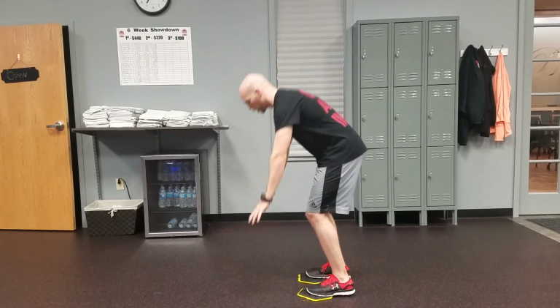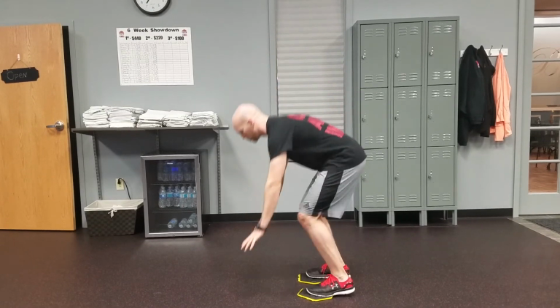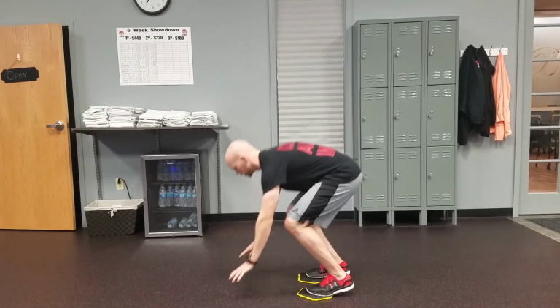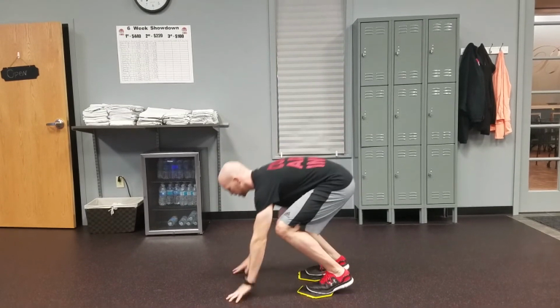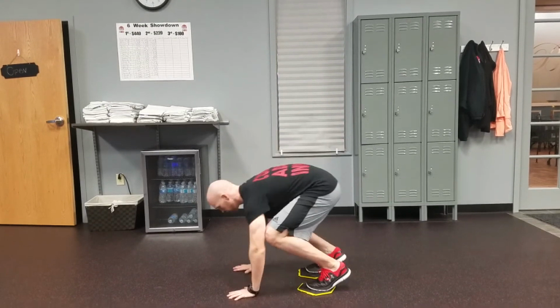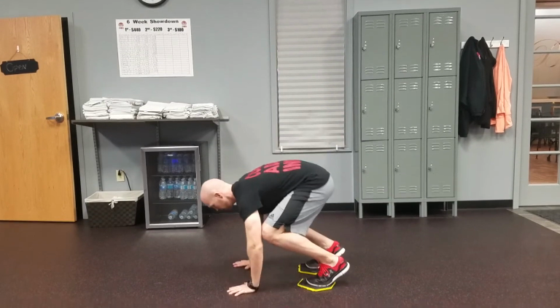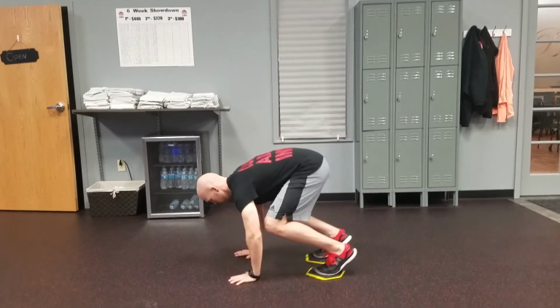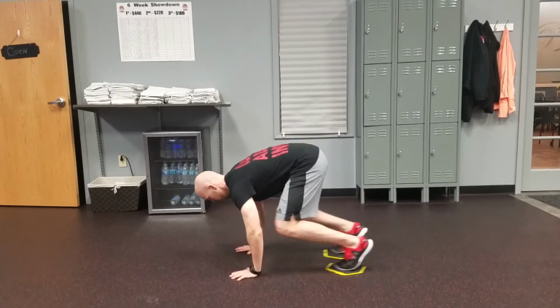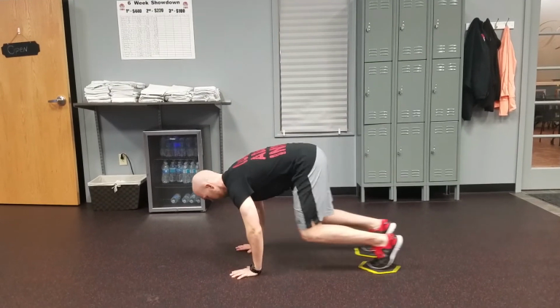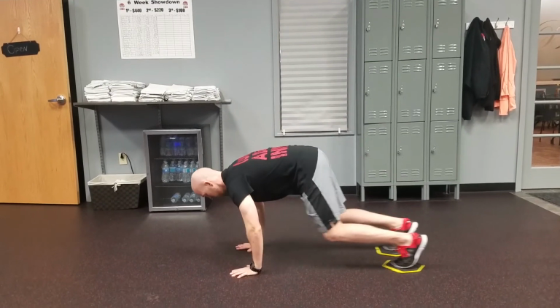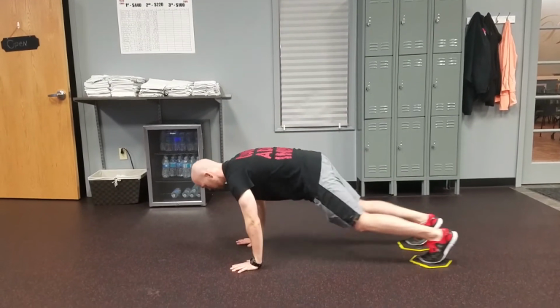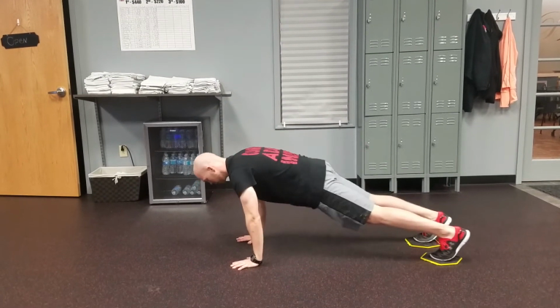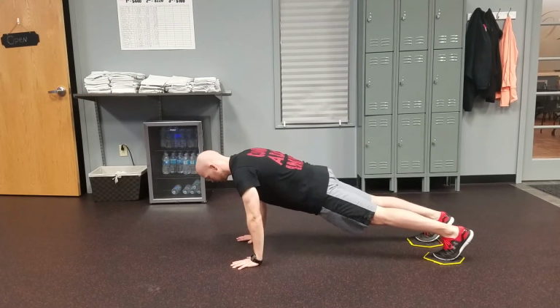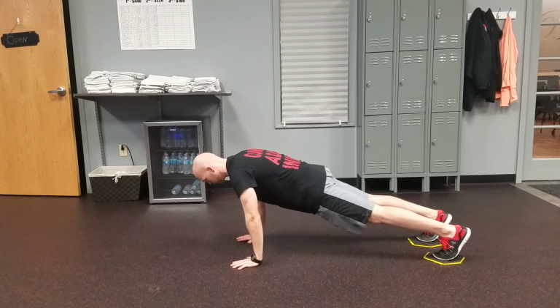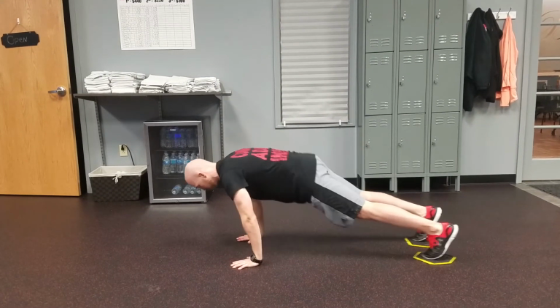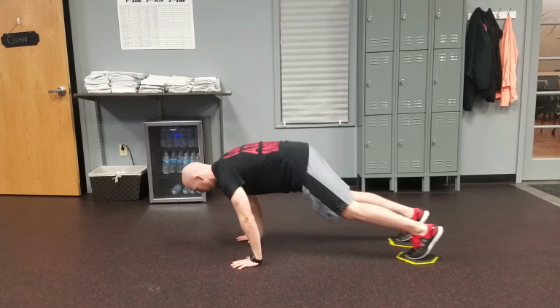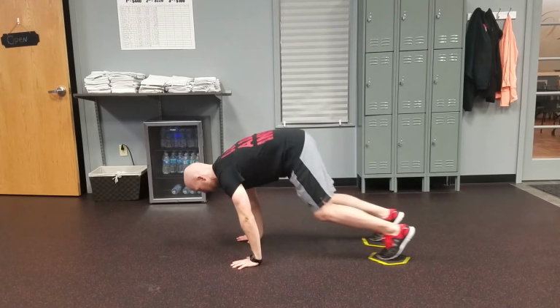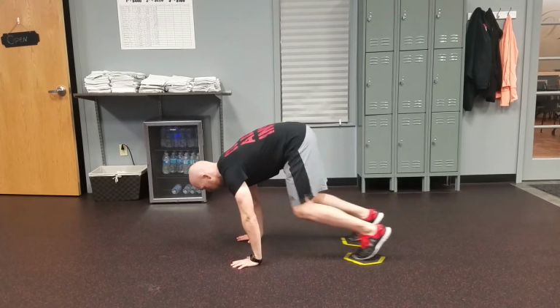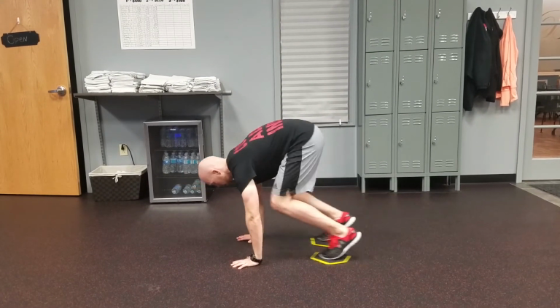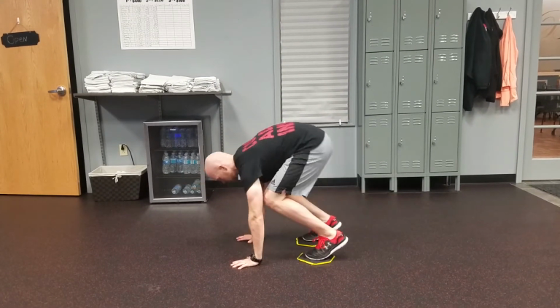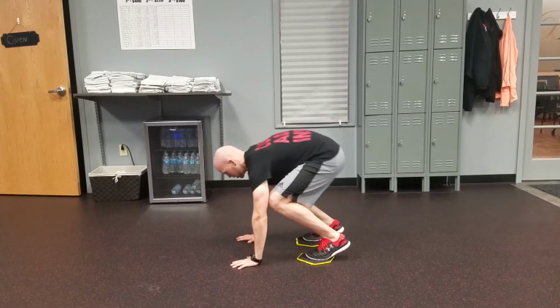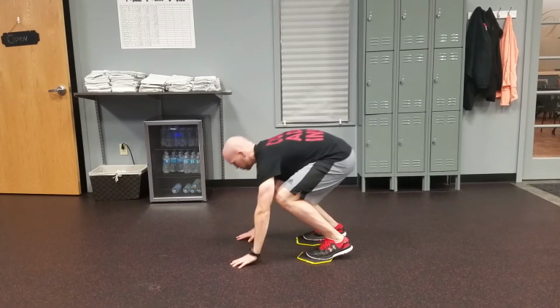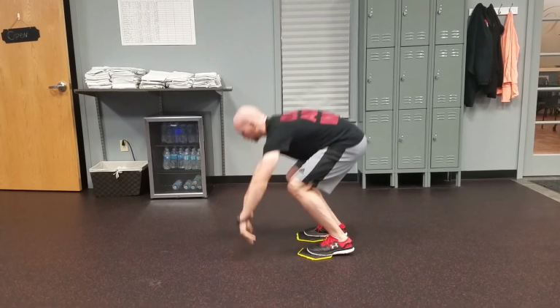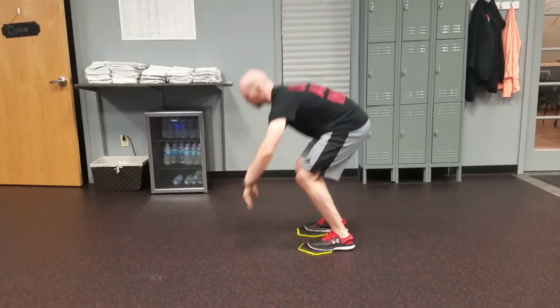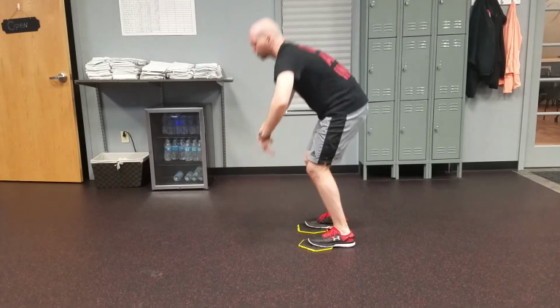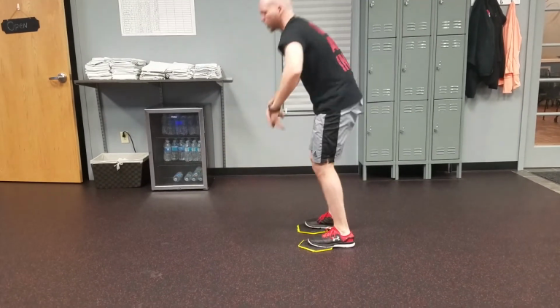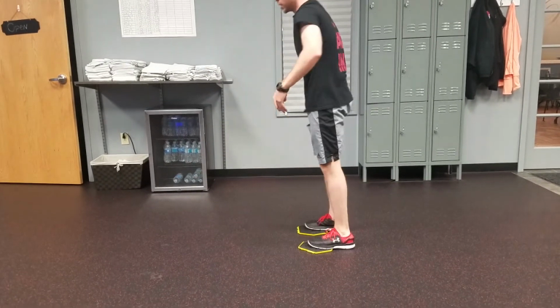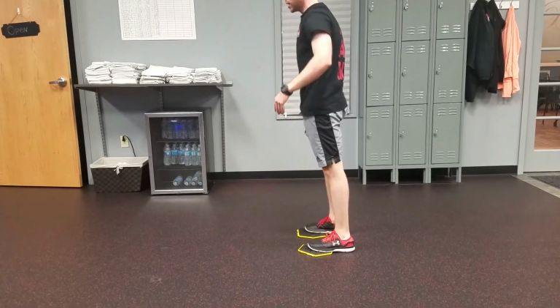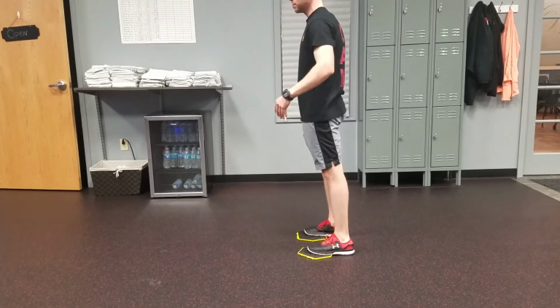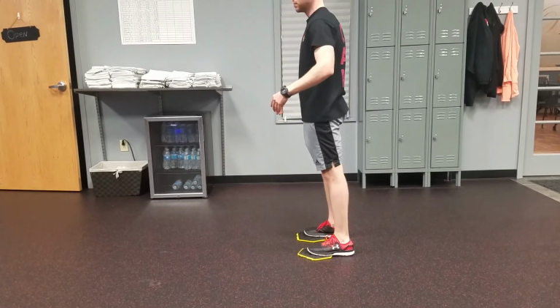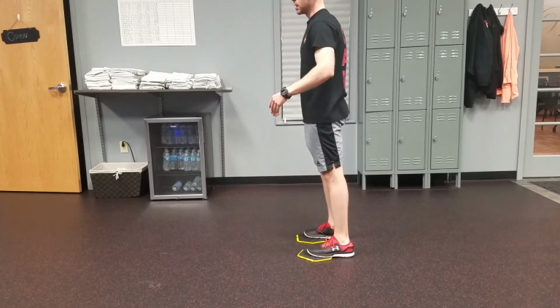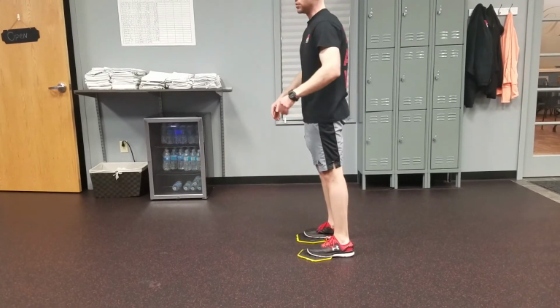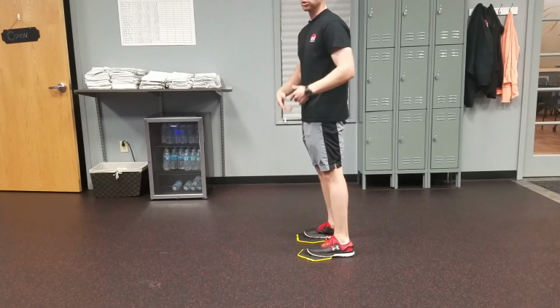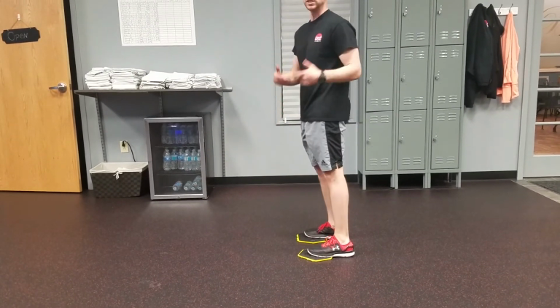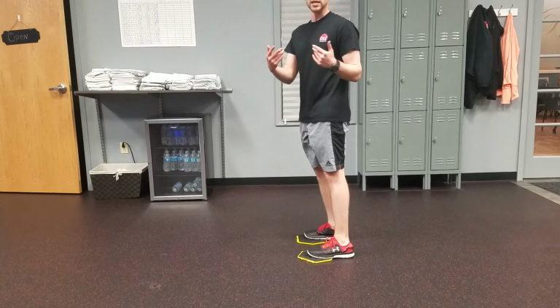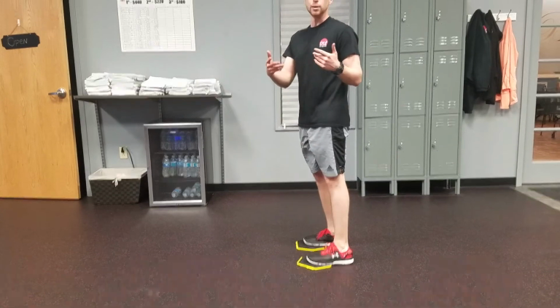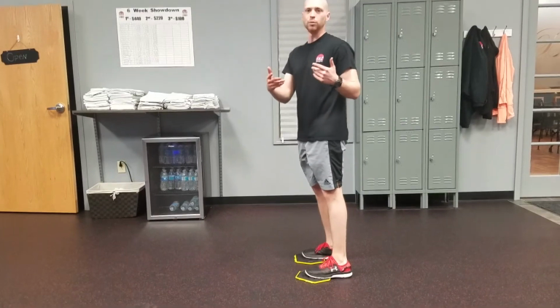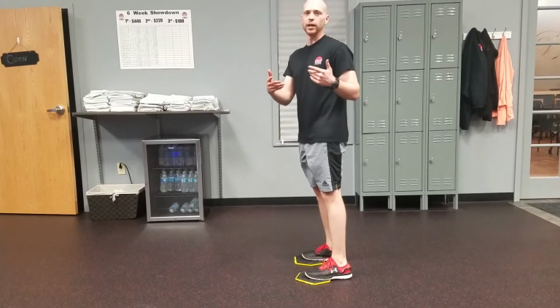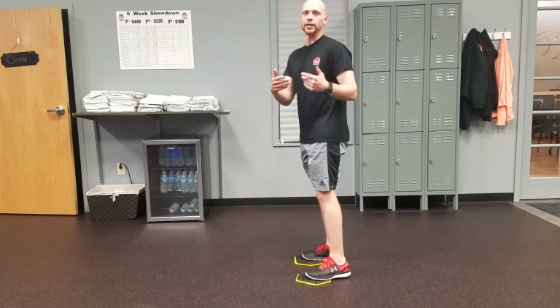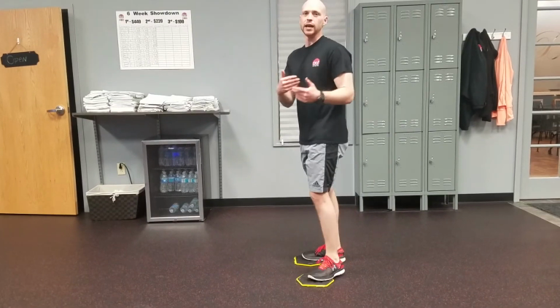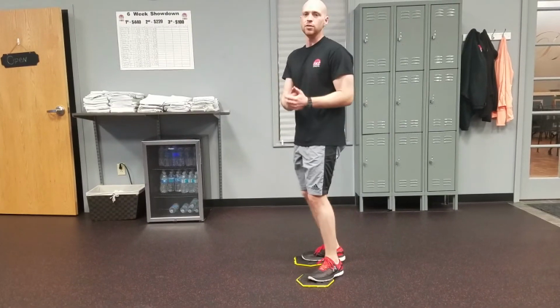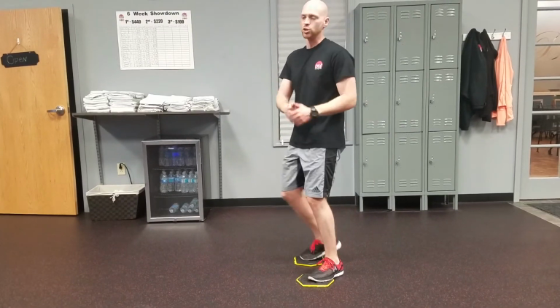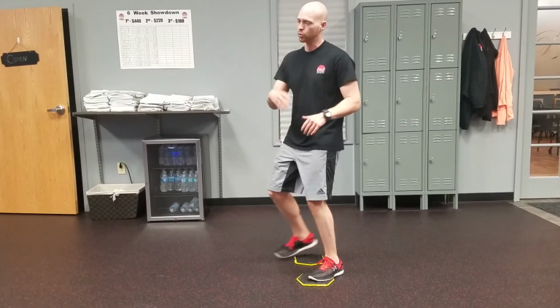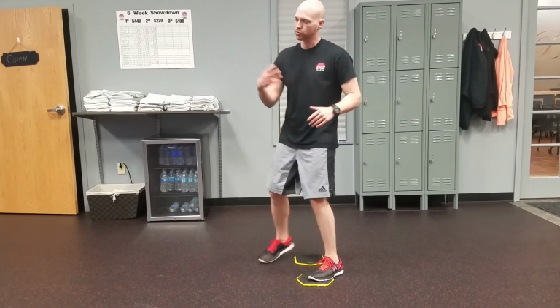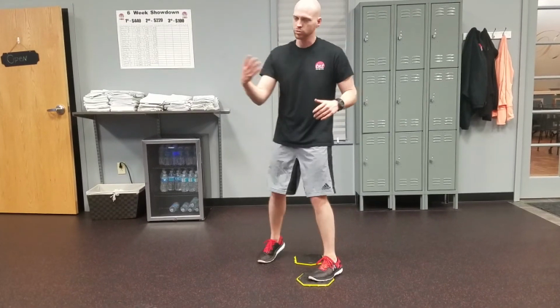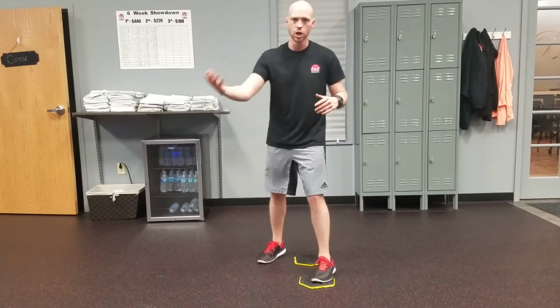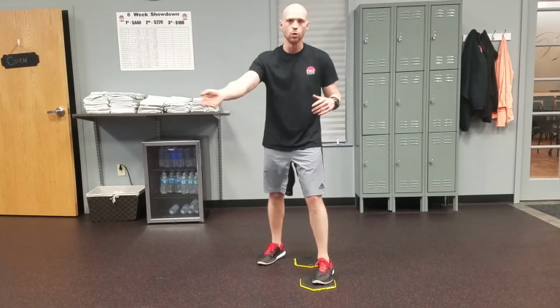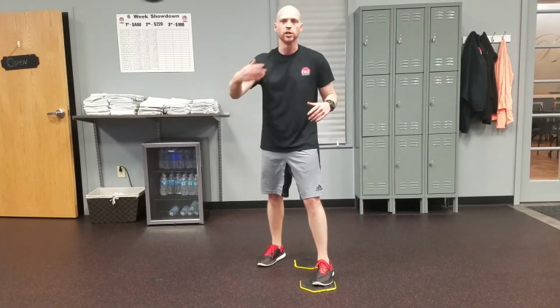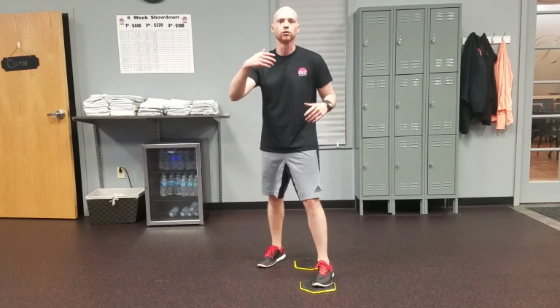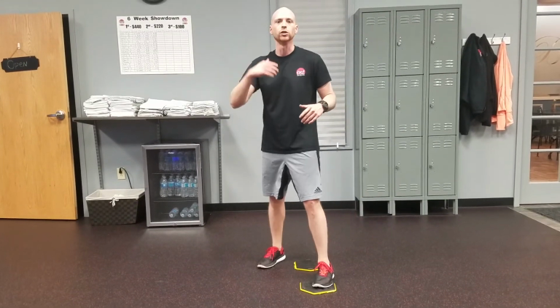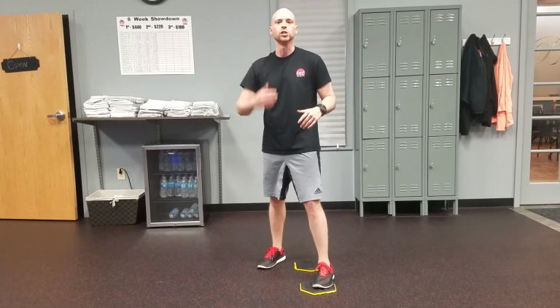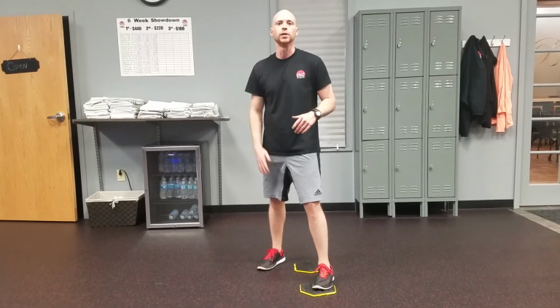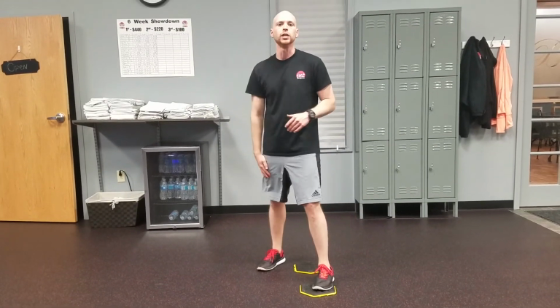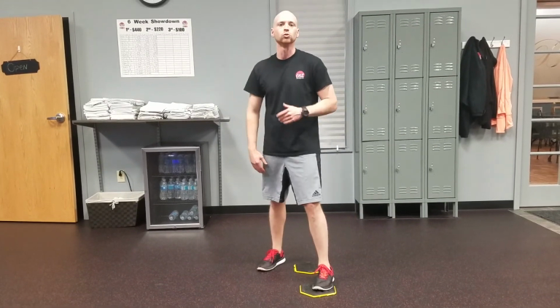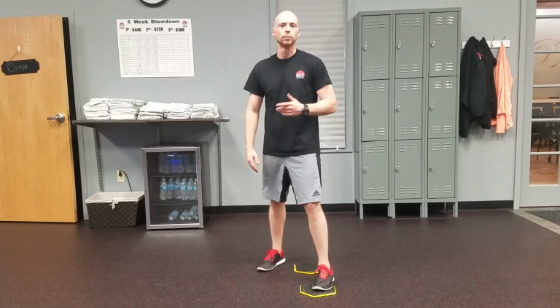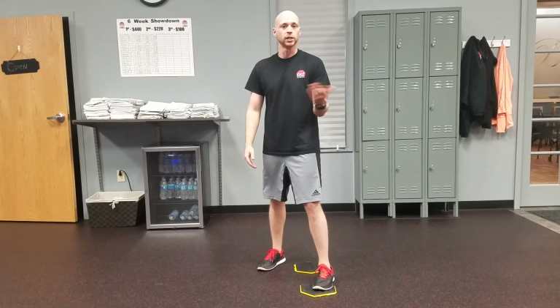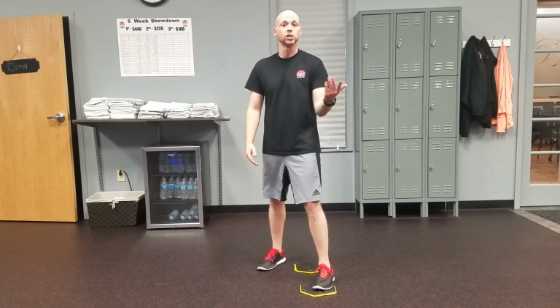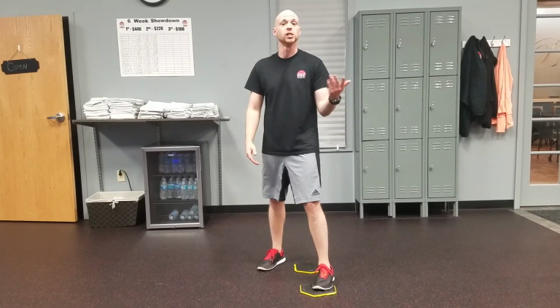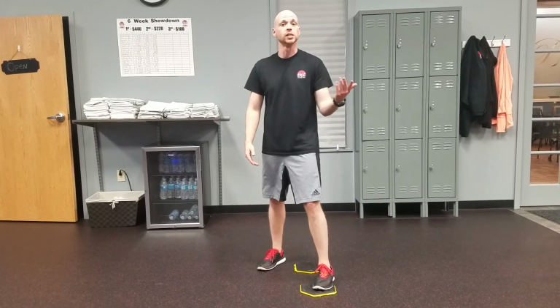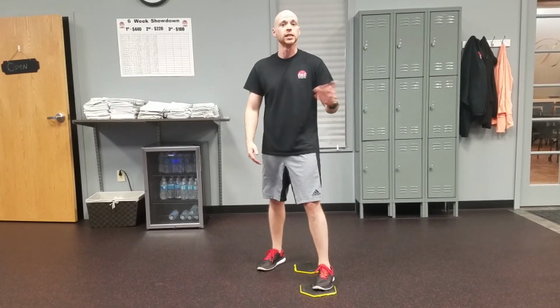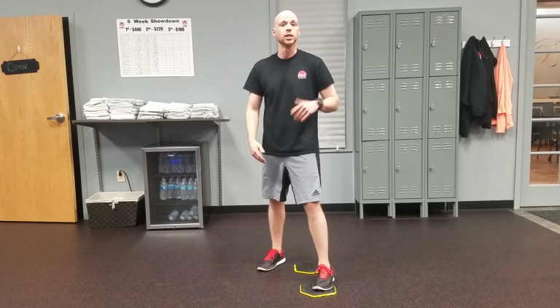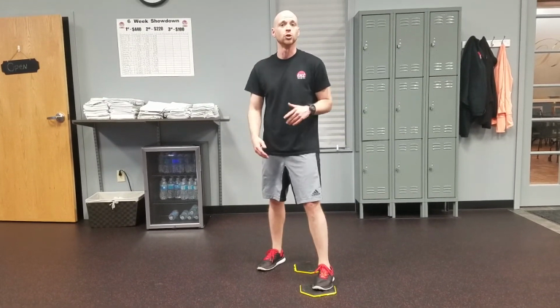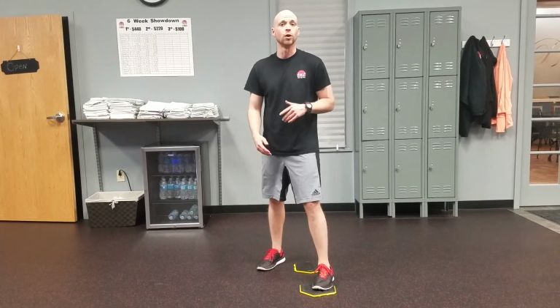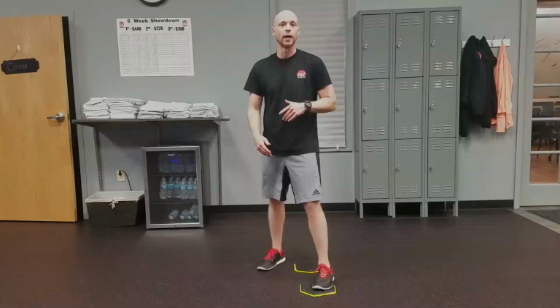Drop down to your hands, keep the feet back, bring everything up, and you'll stand up like that. You'll do that for as many repetitions as you need to do.